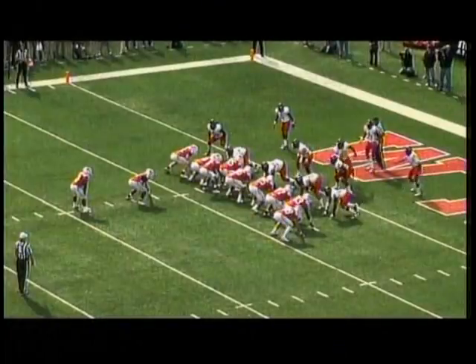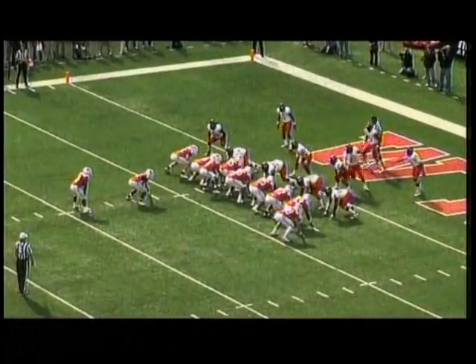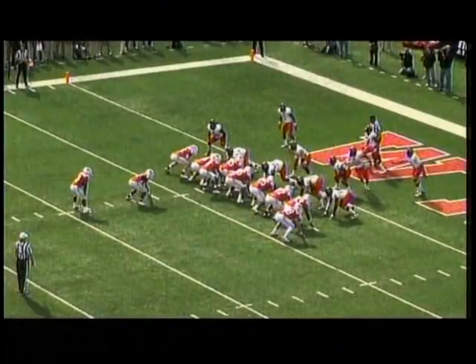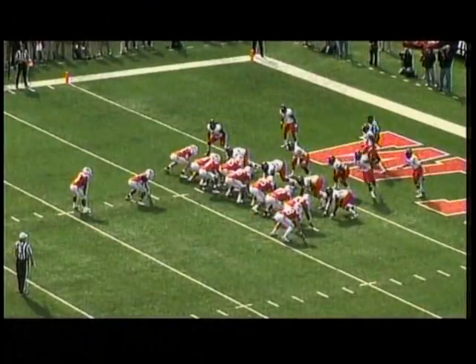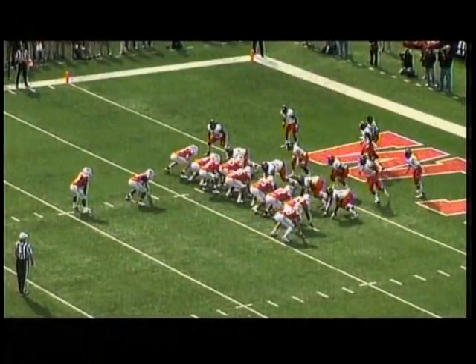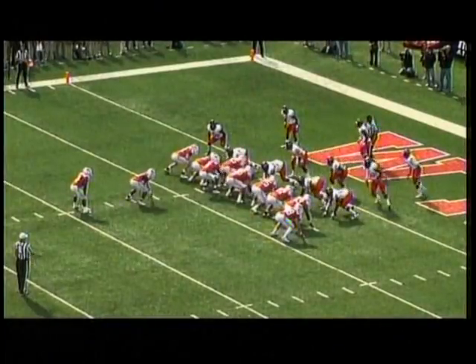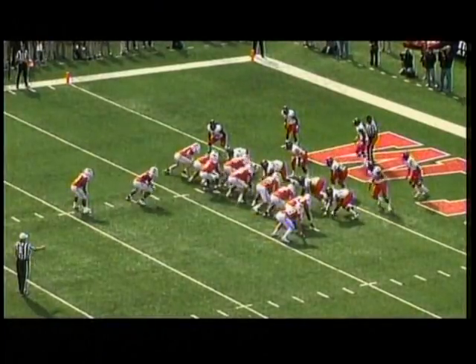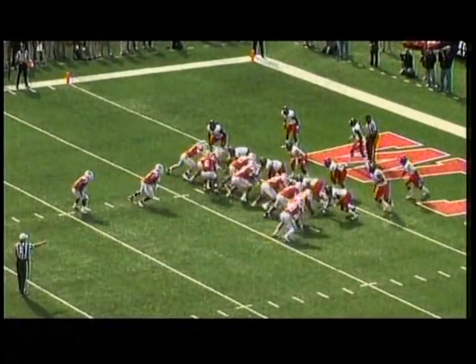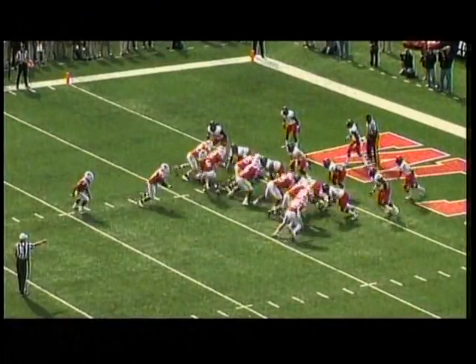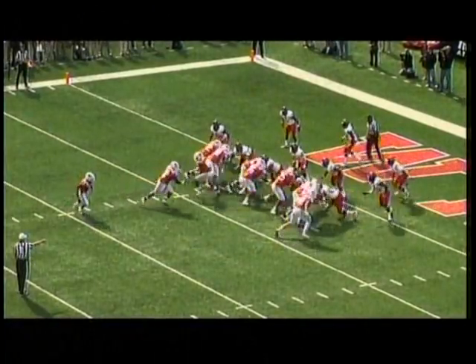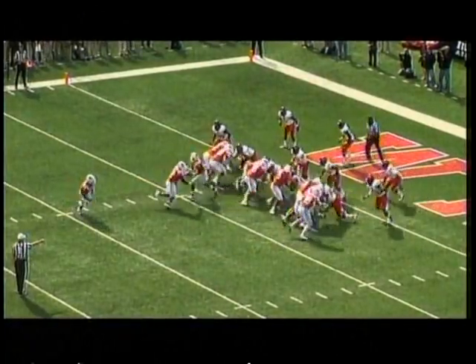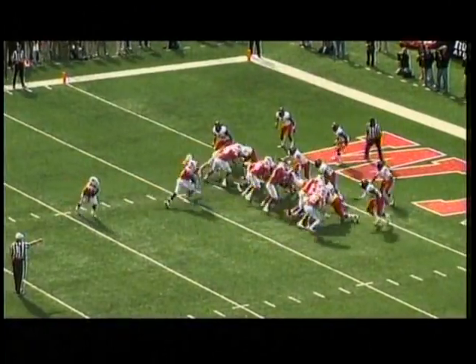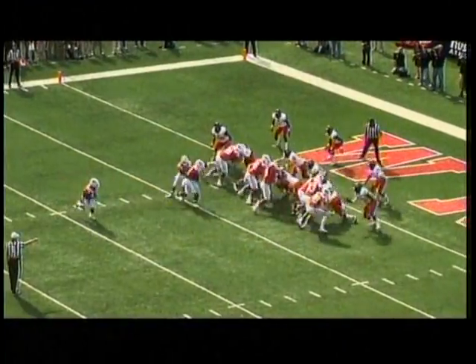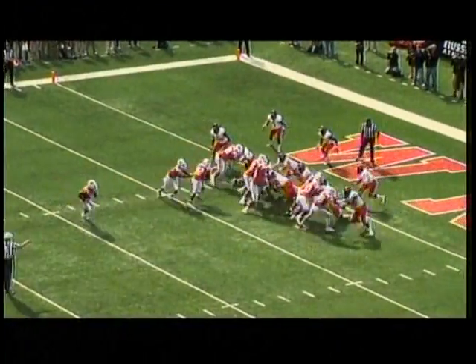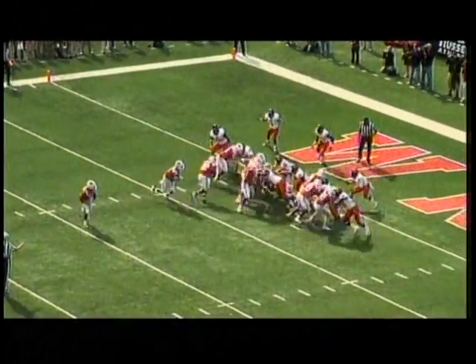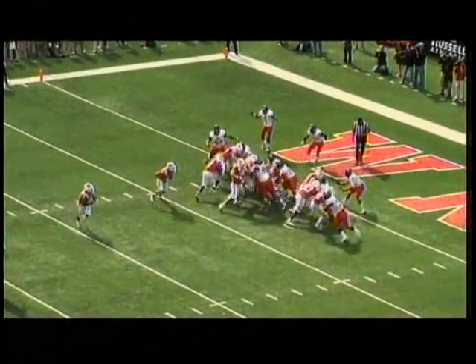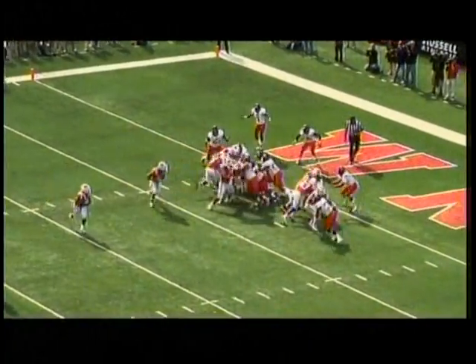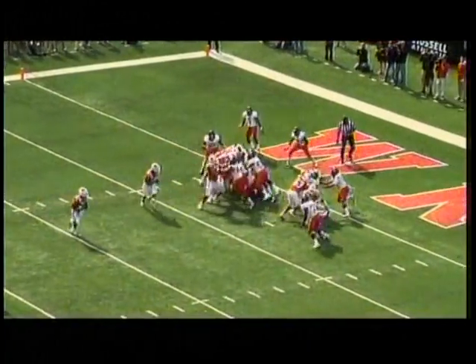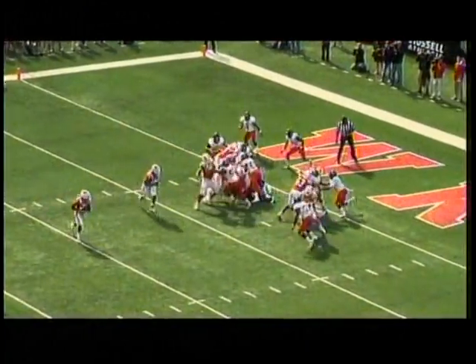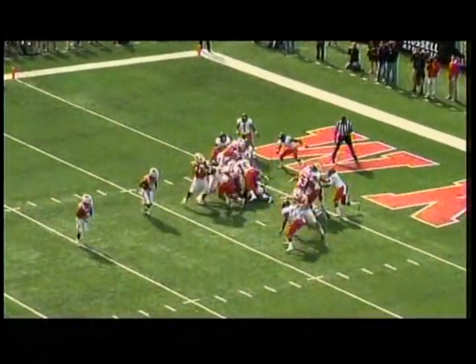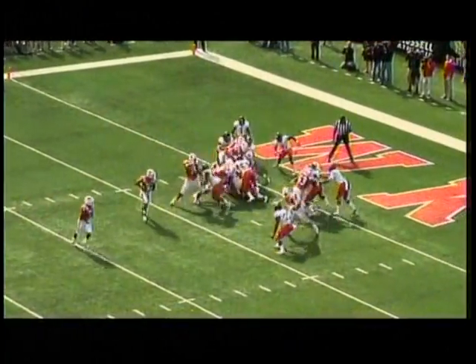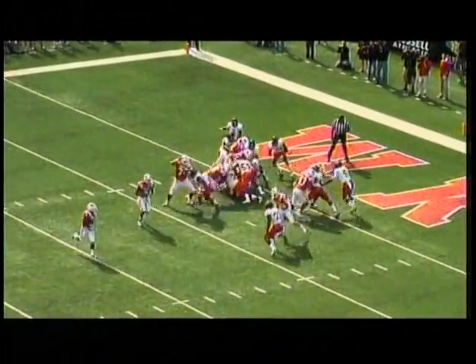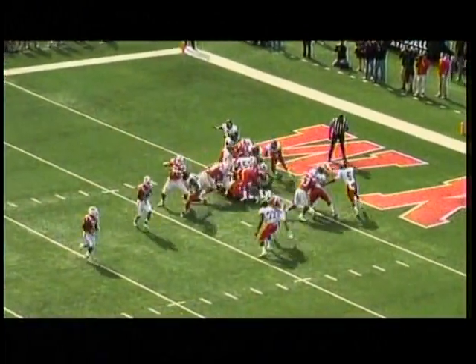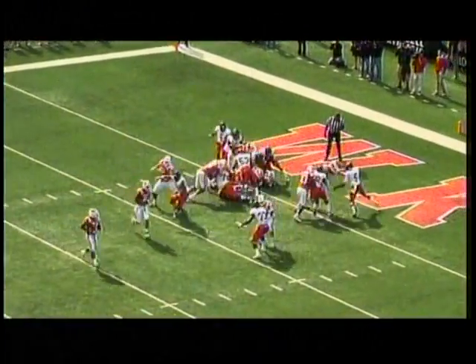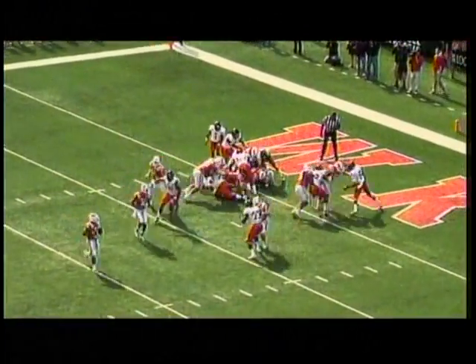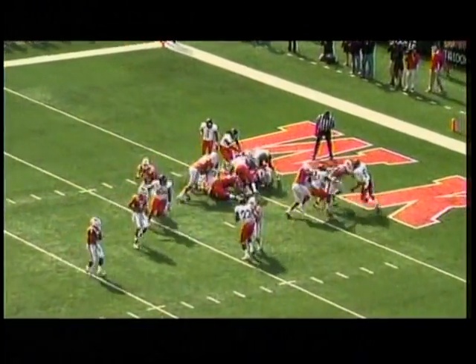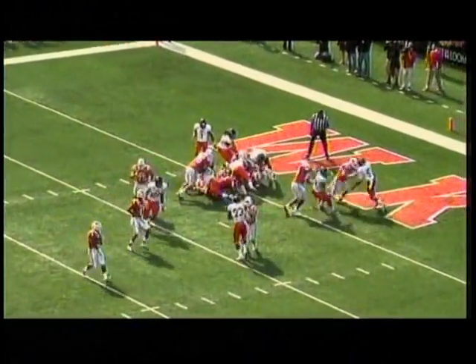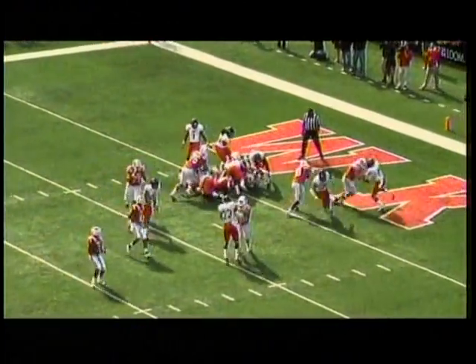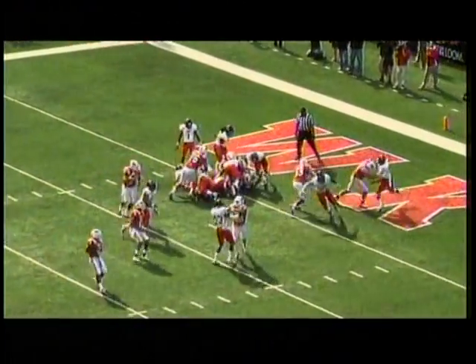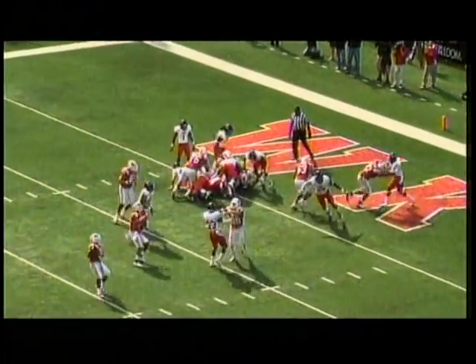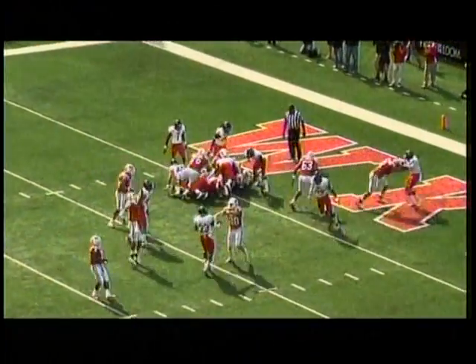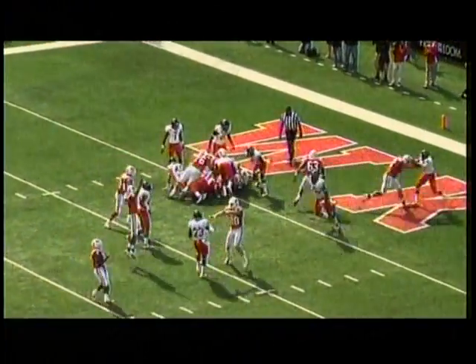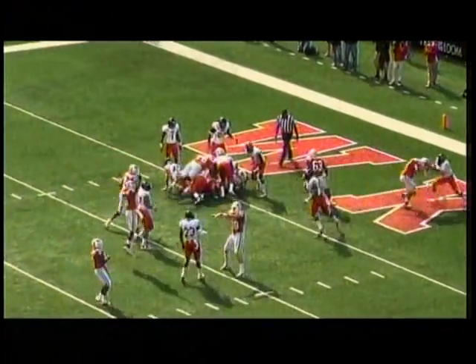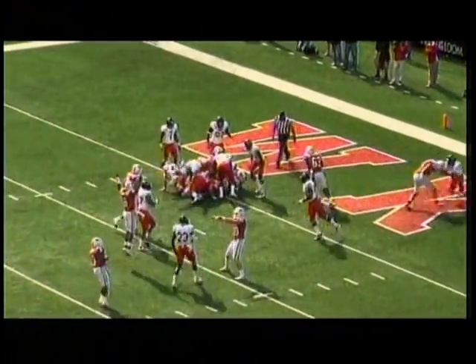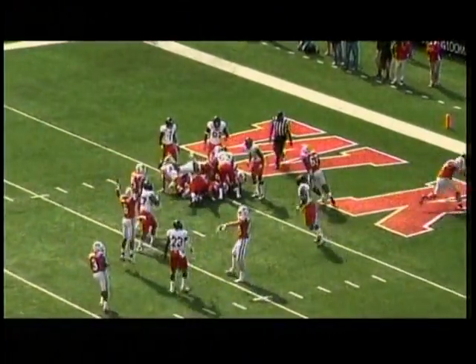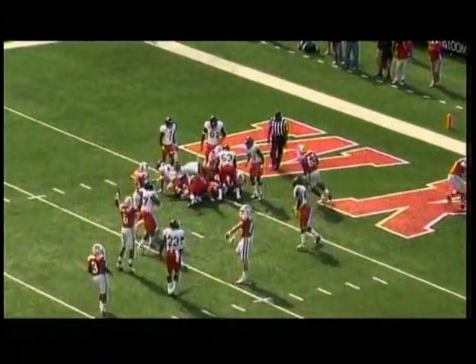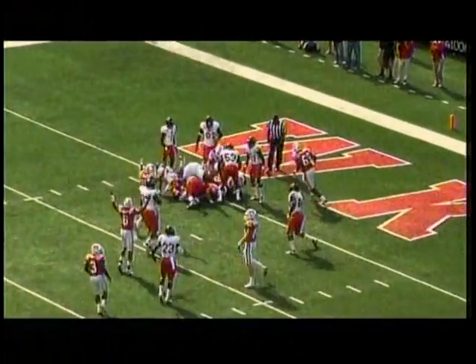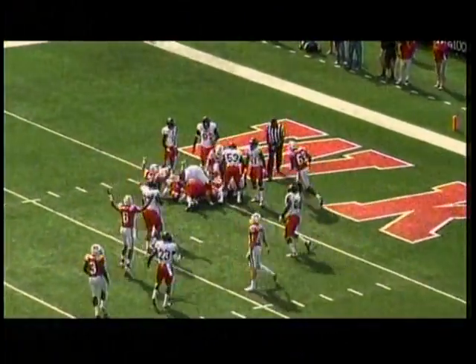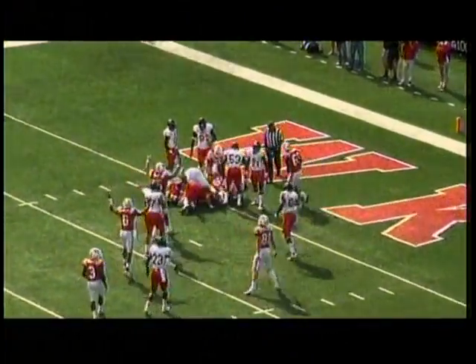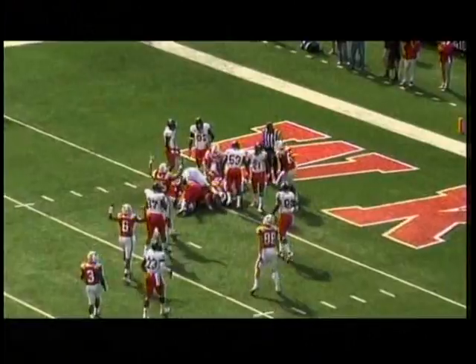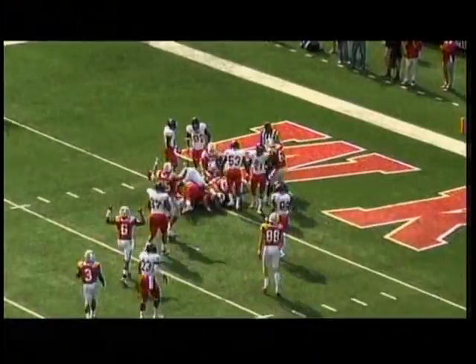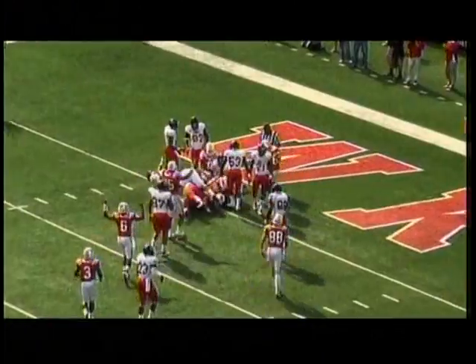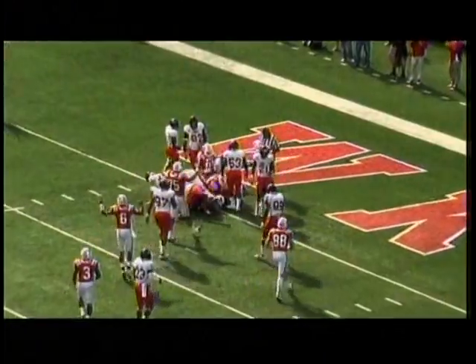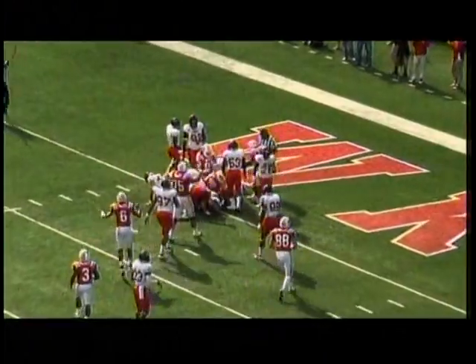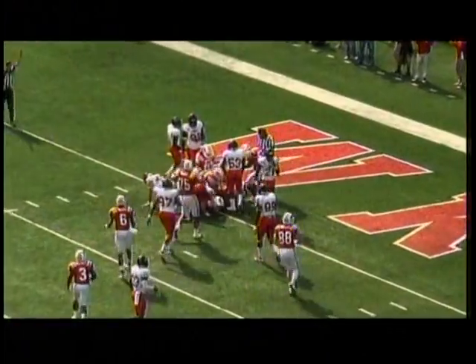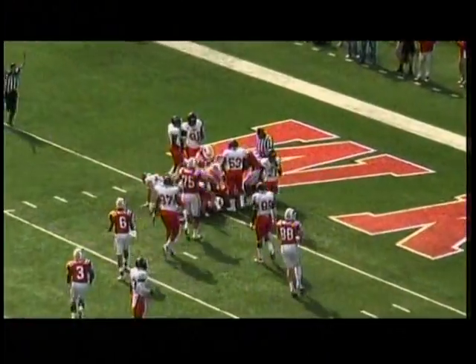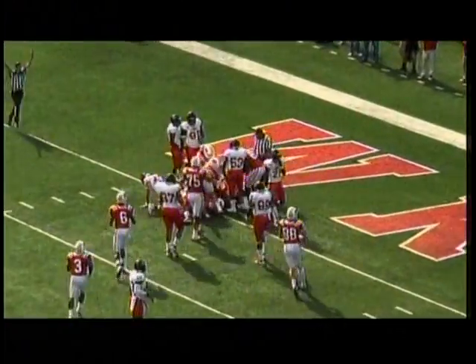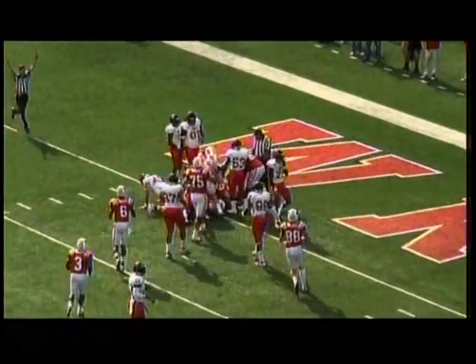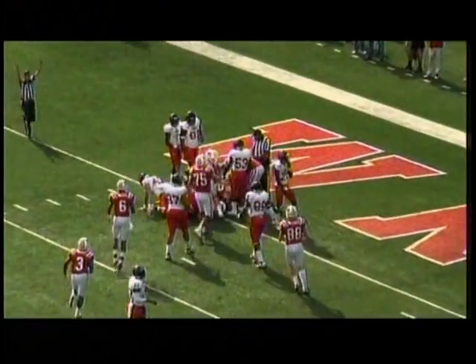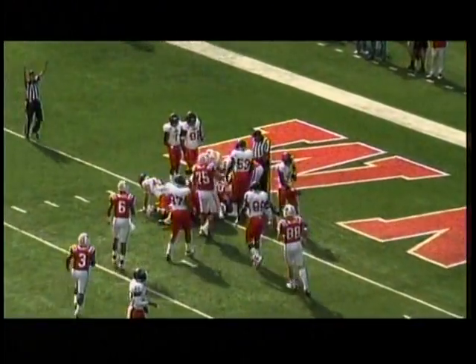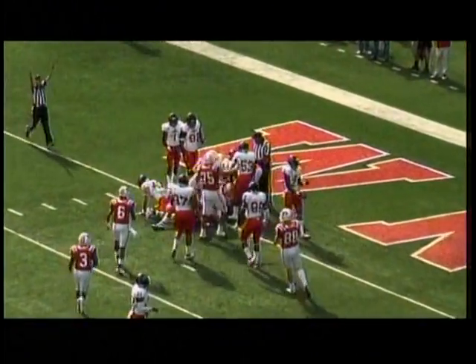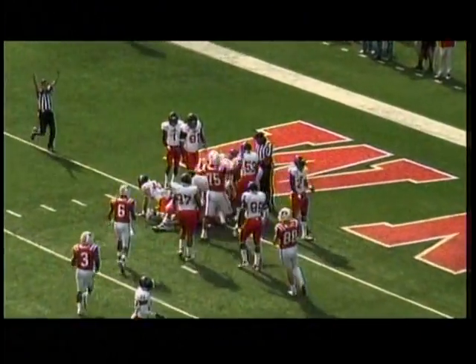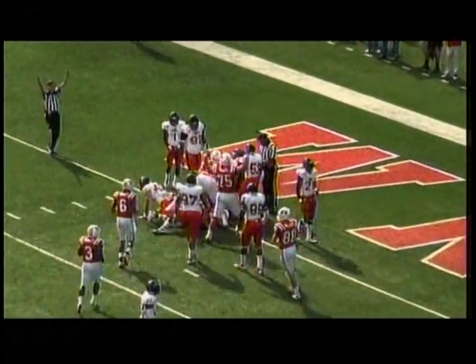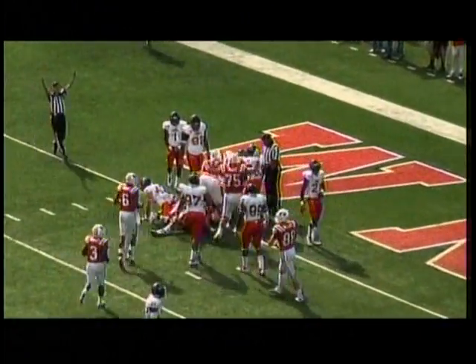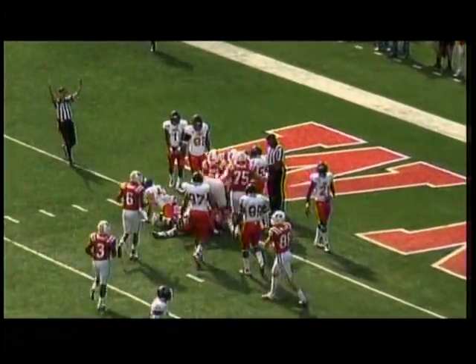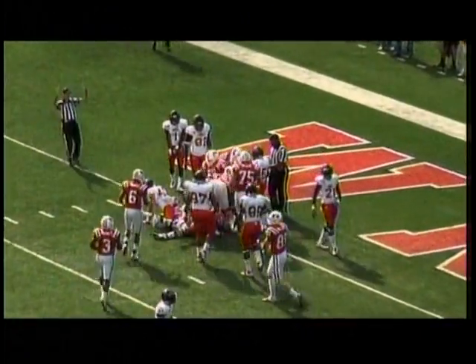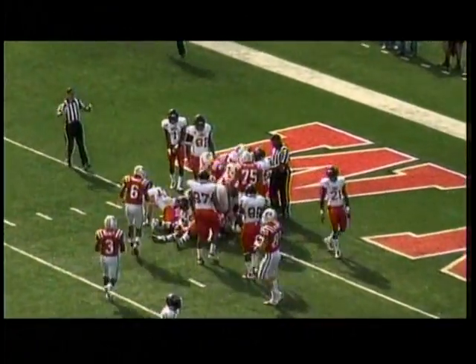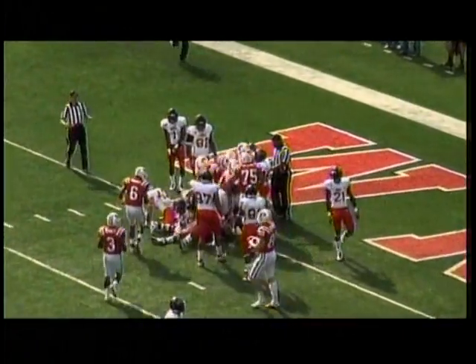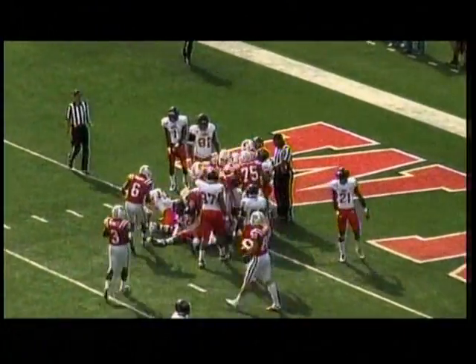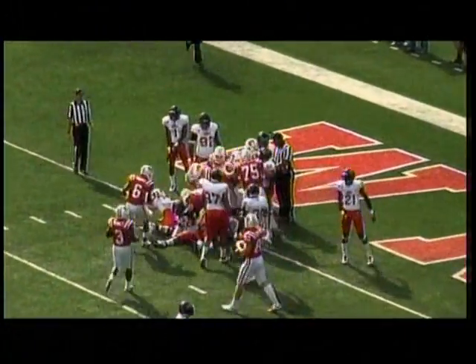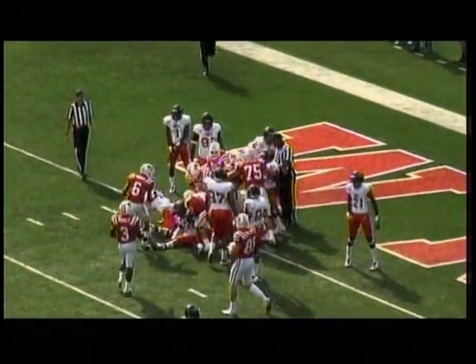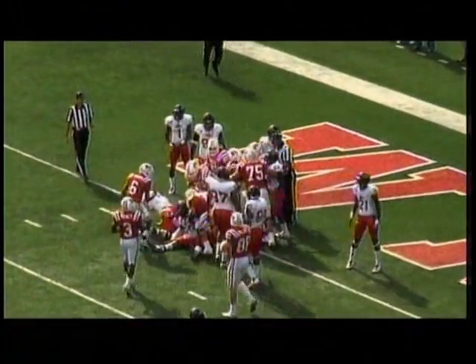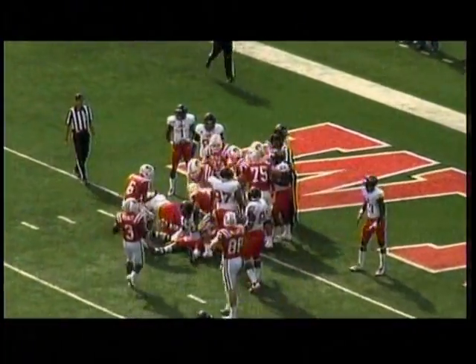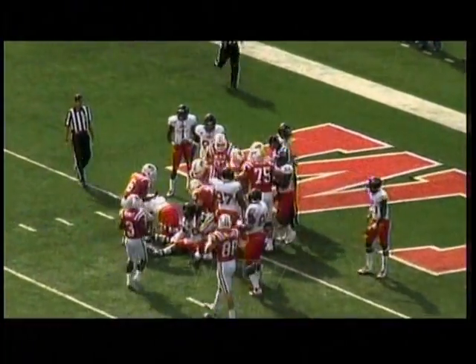Jack Doyle, the tight end, will line up as an H-back on the right. Hand off to Jones, the fullback — he's in. Touchdown, Western Kentucky.